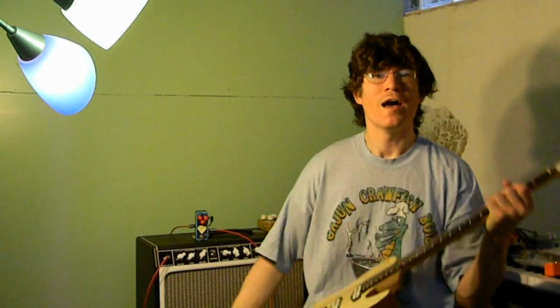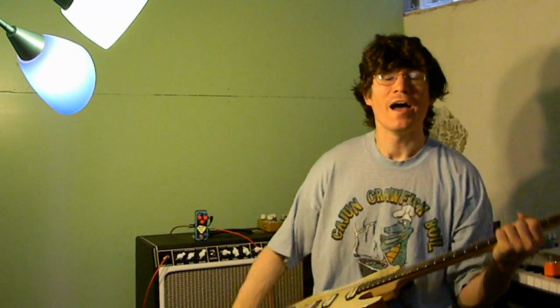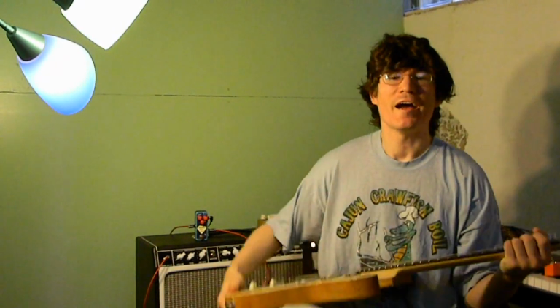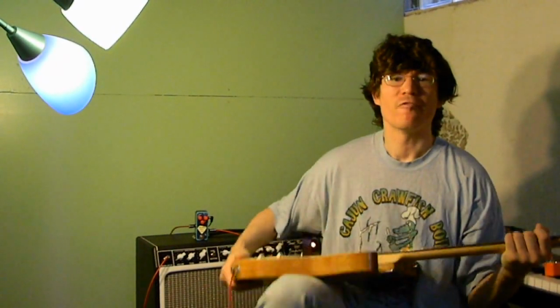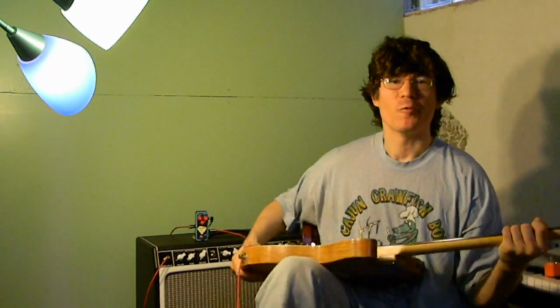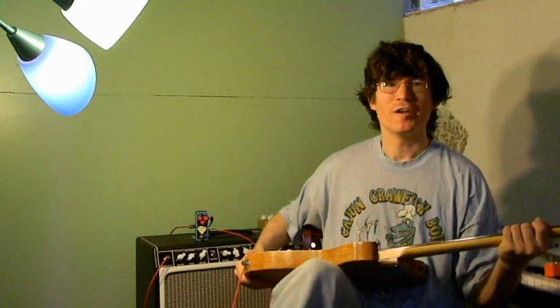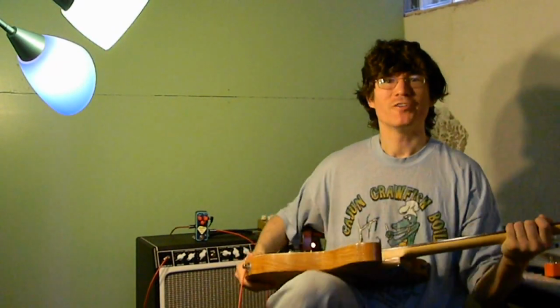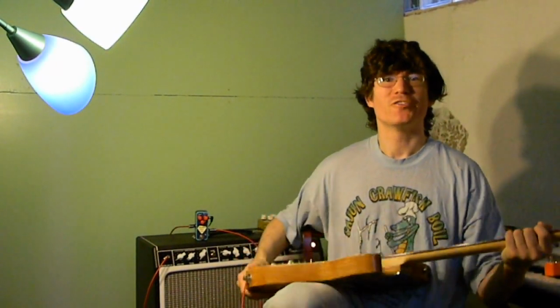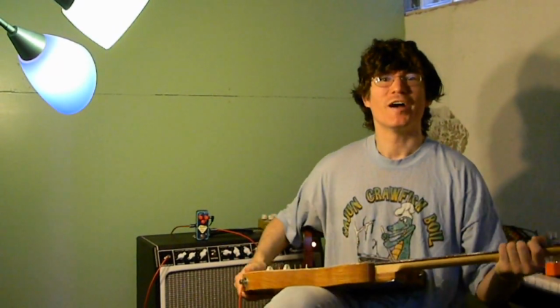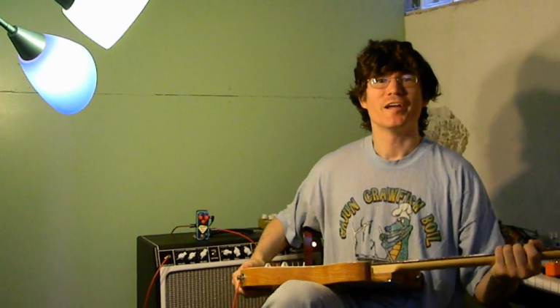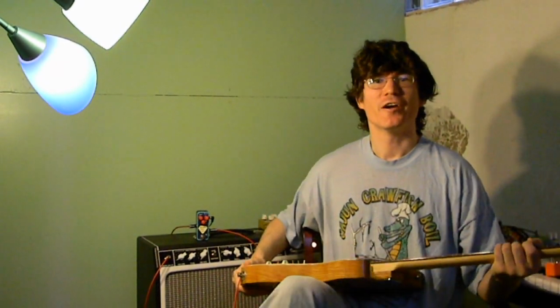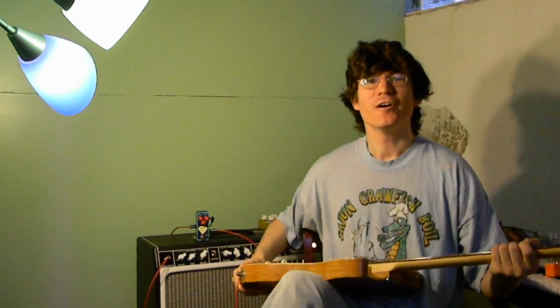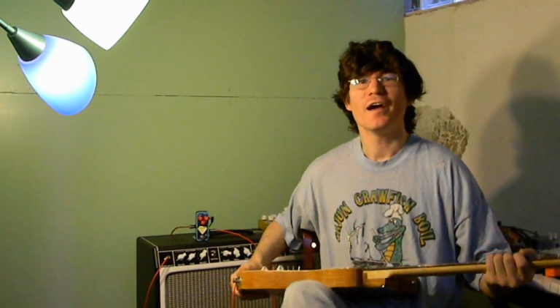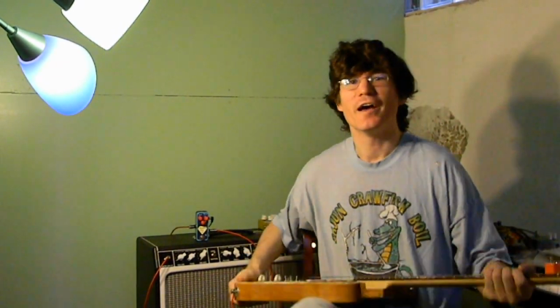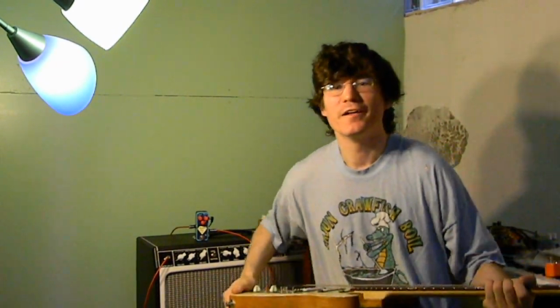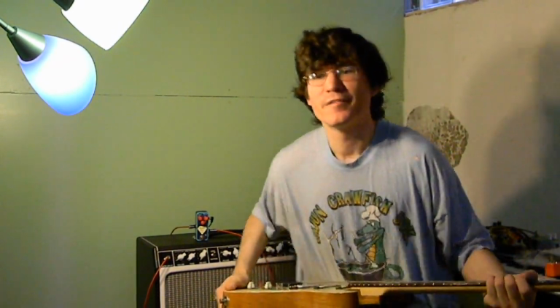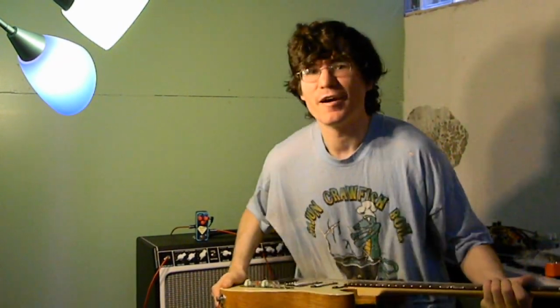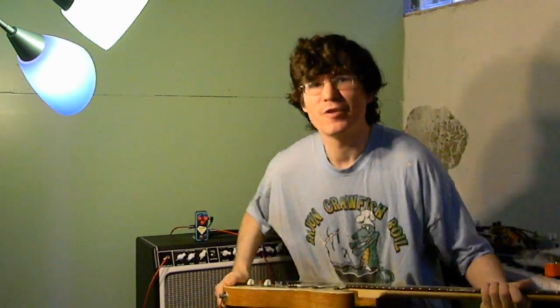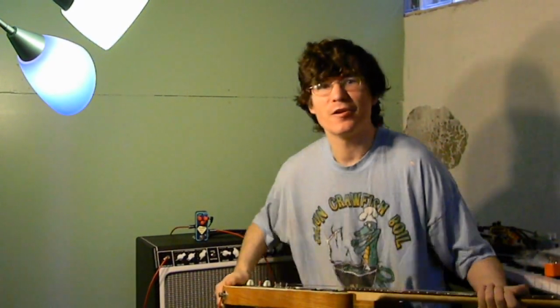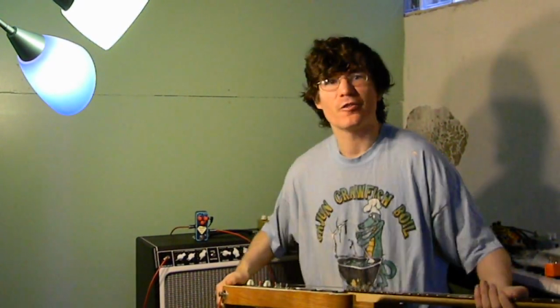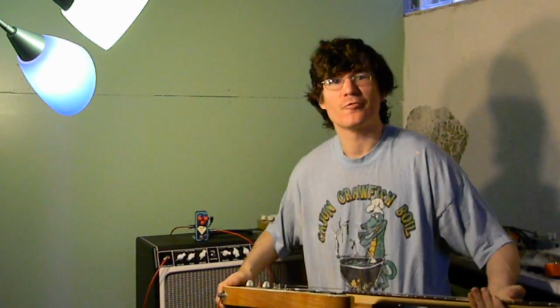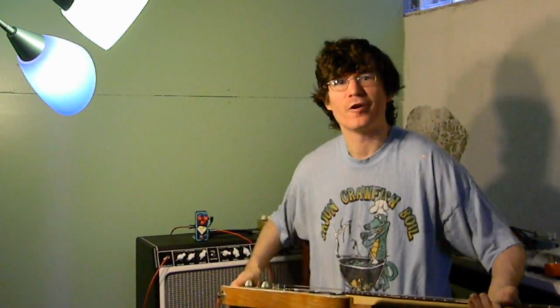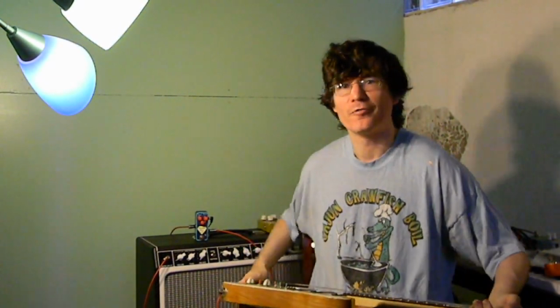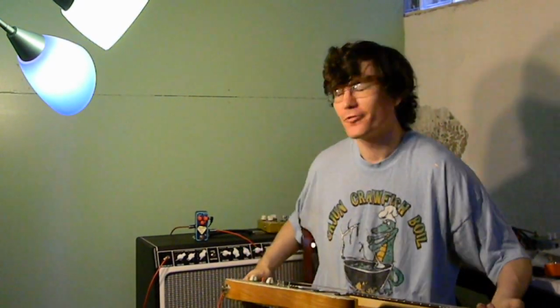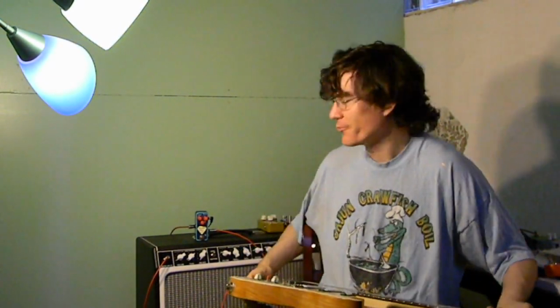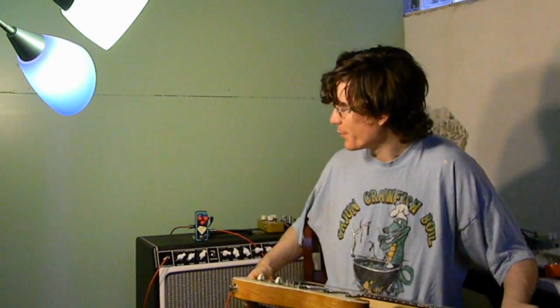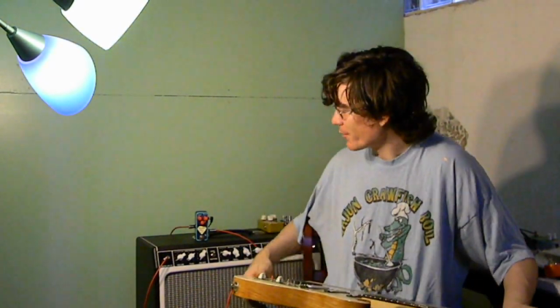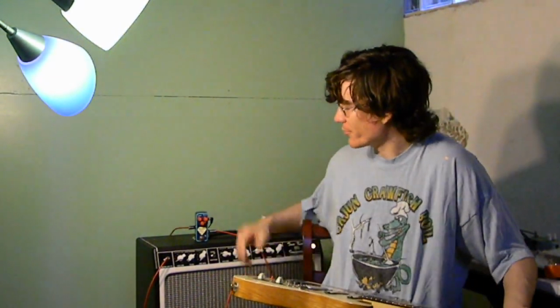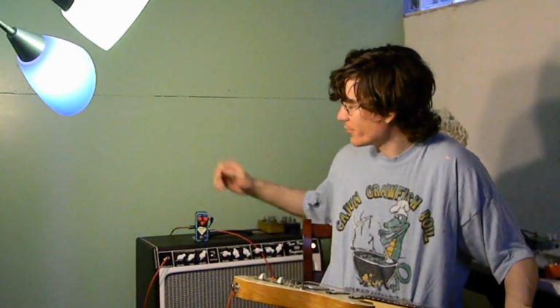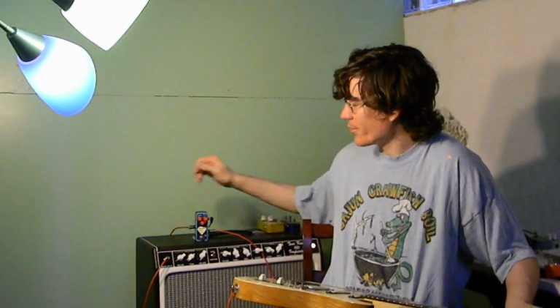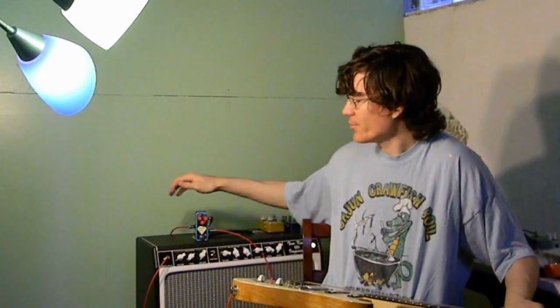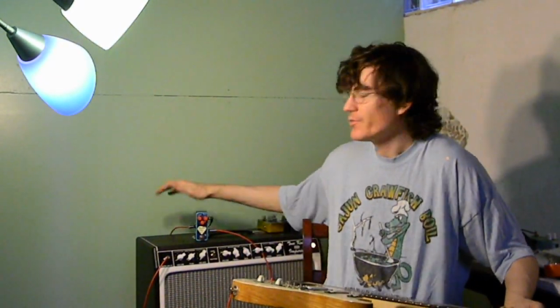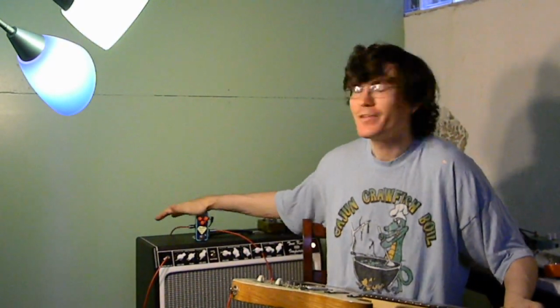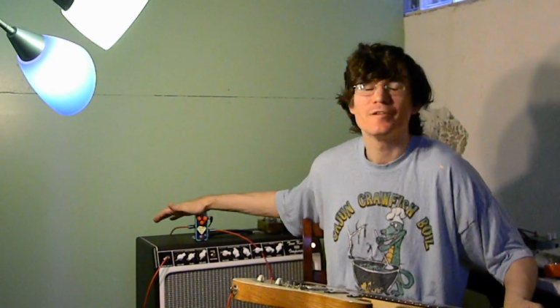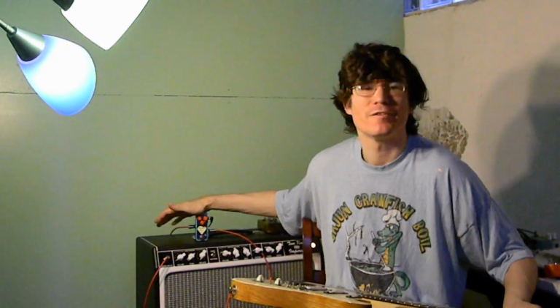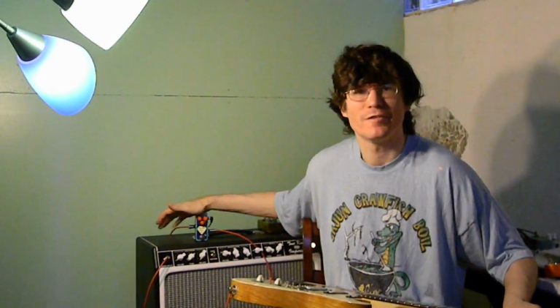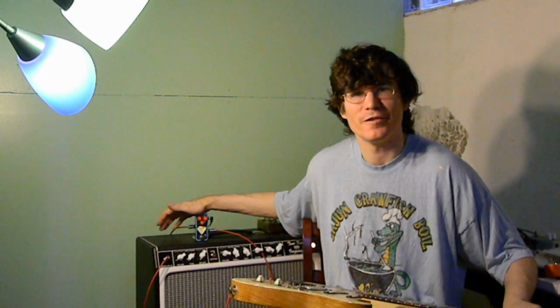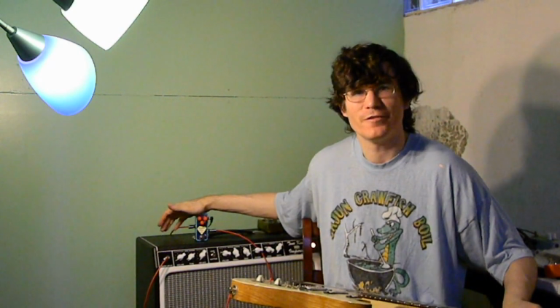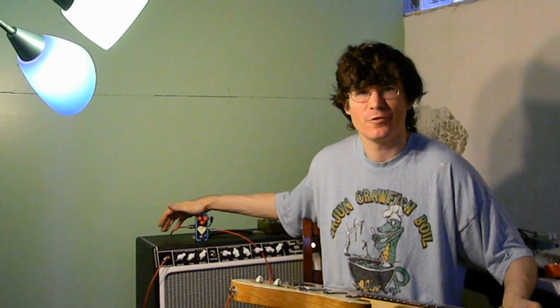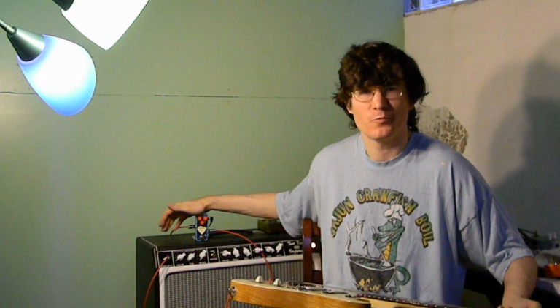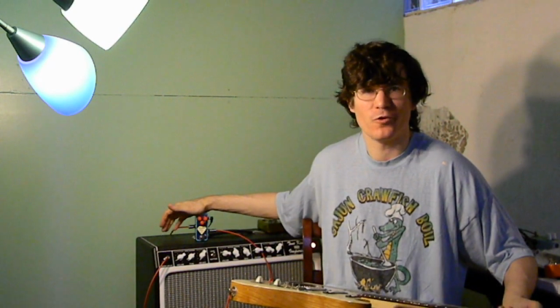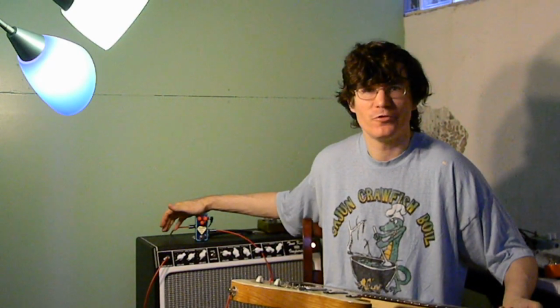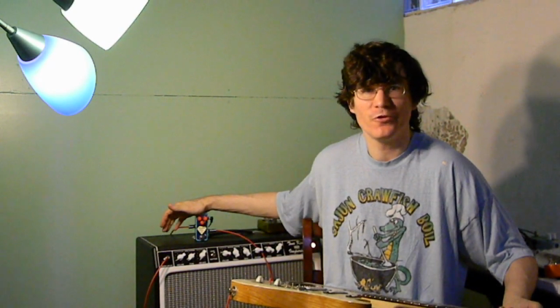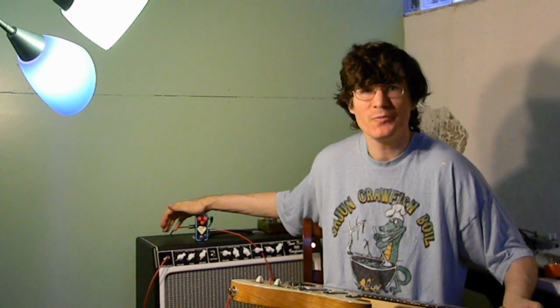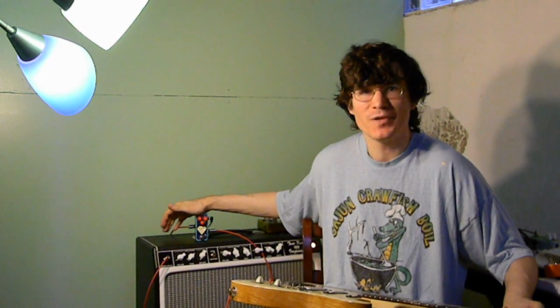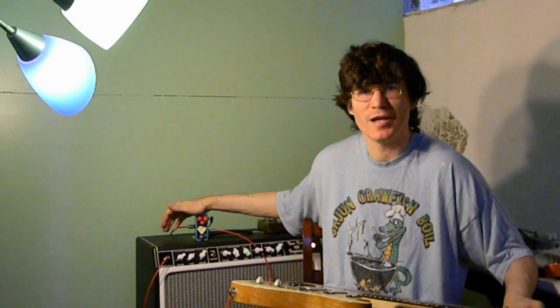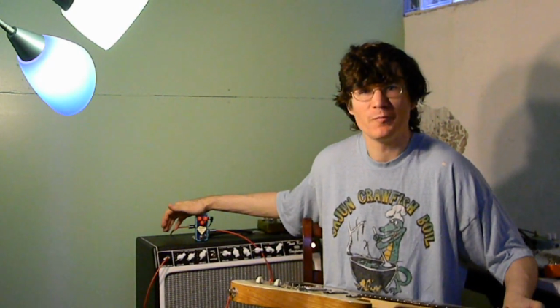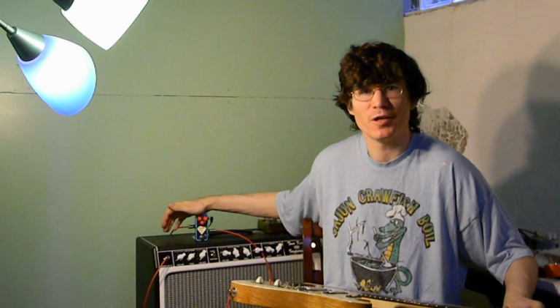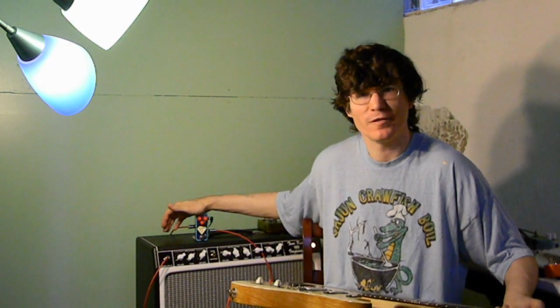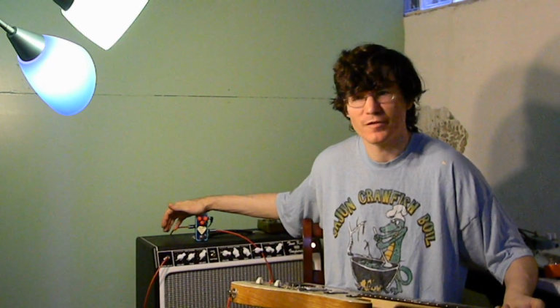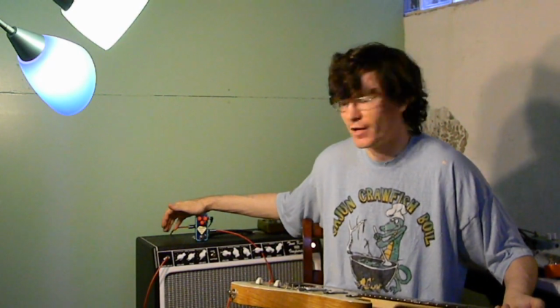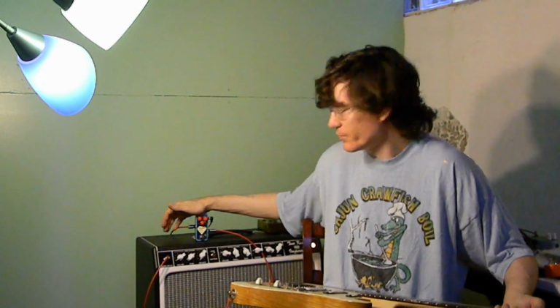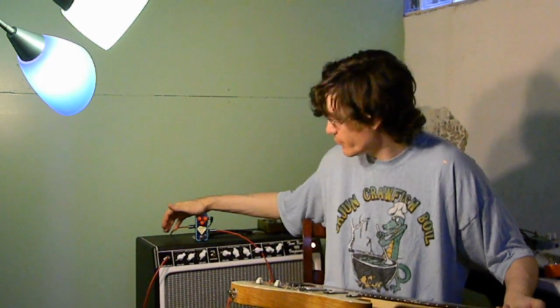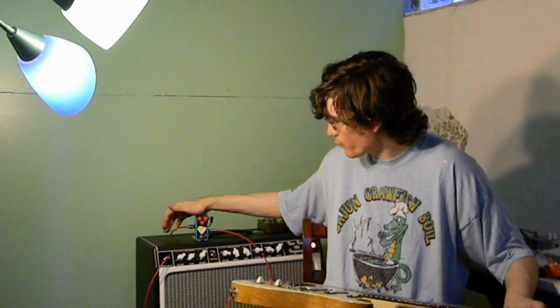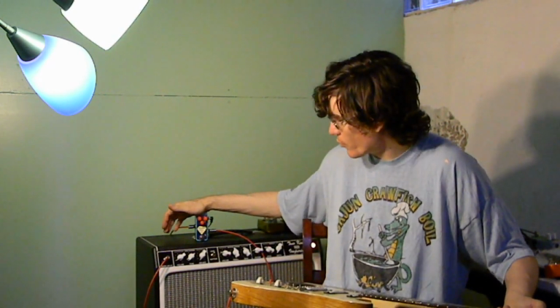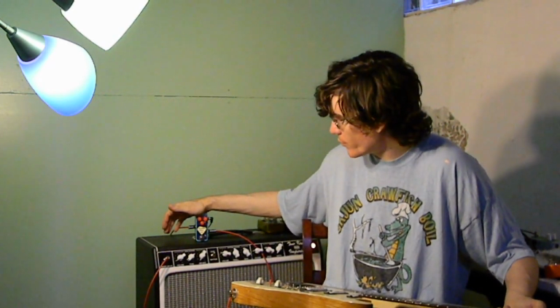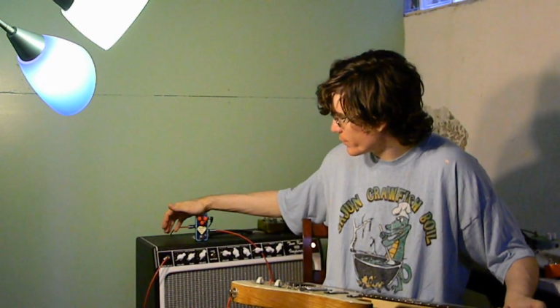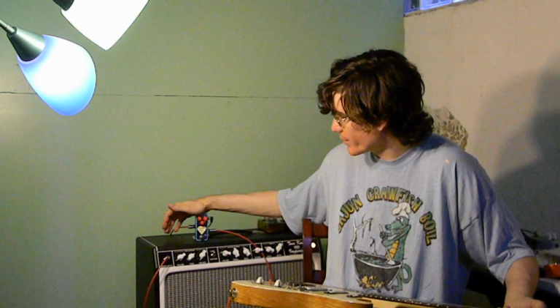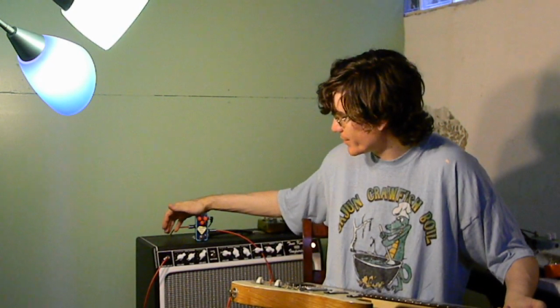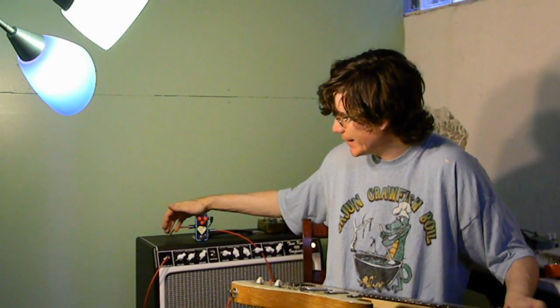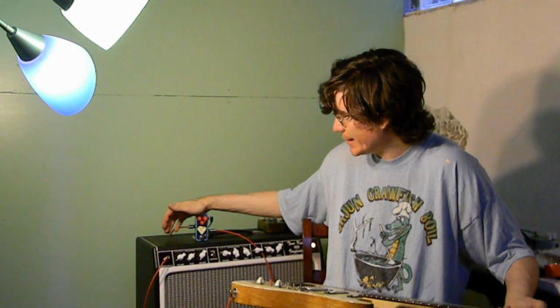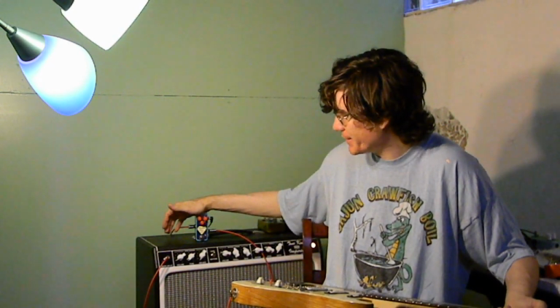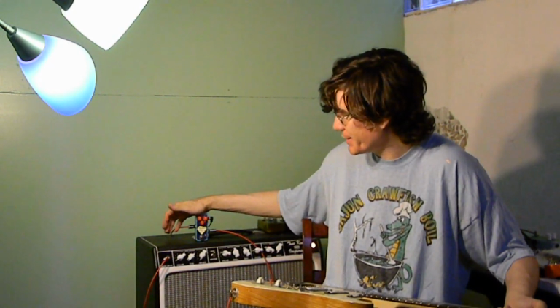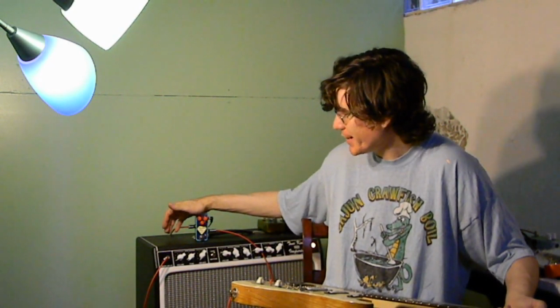Hi everyone, John here, and I've got another Runoff Groove title to show you. This is the Supro Duo. It emulates a Supro 16T.